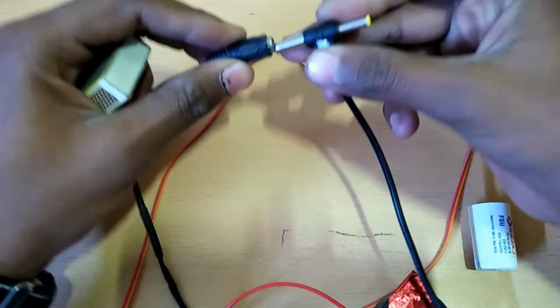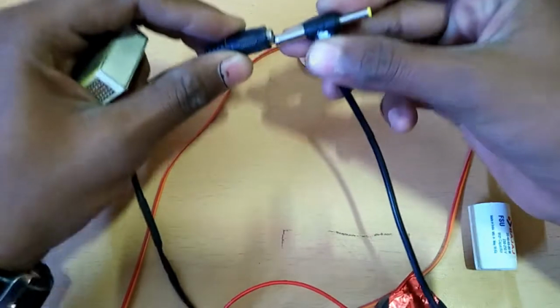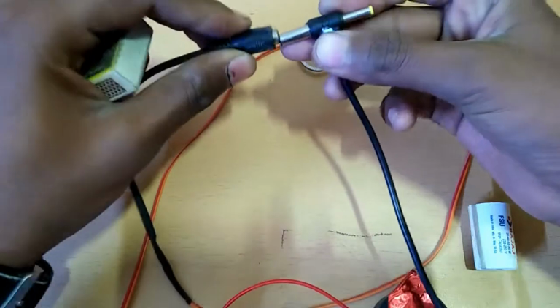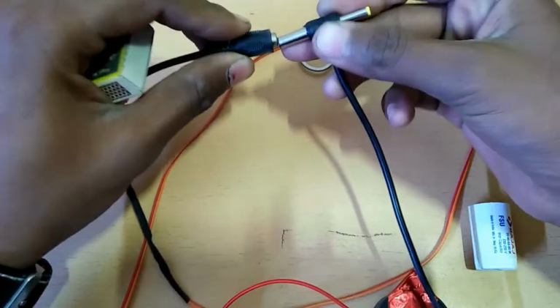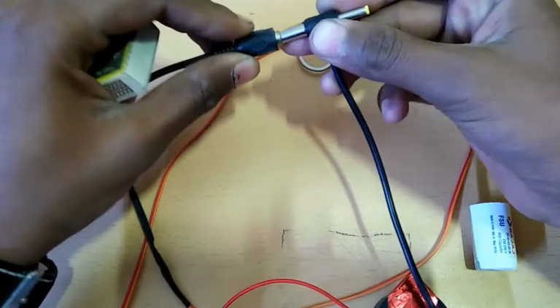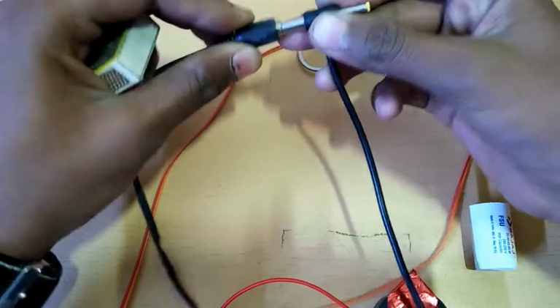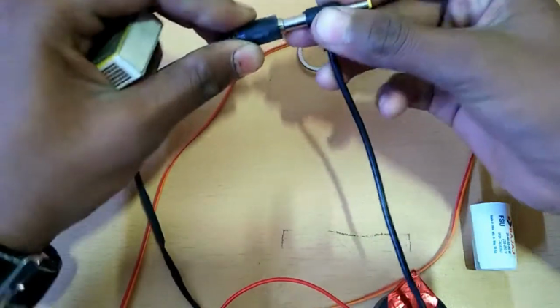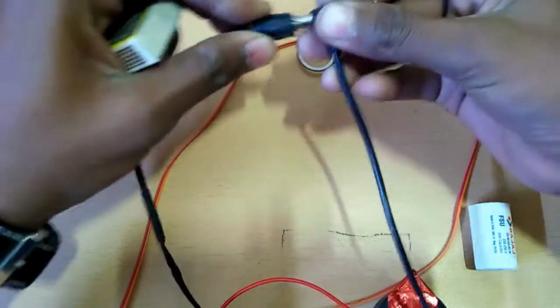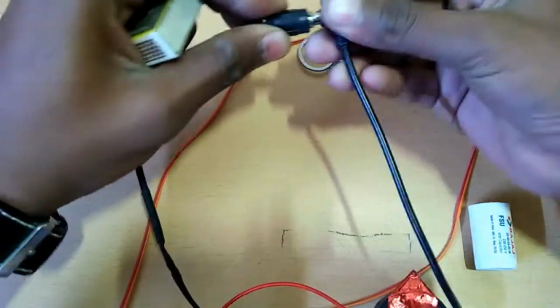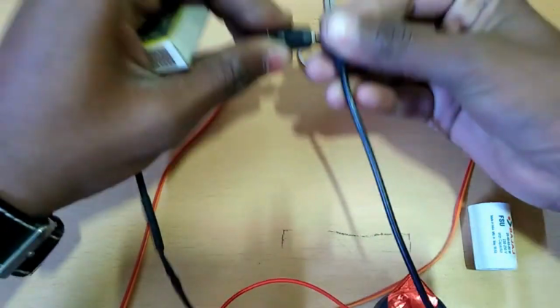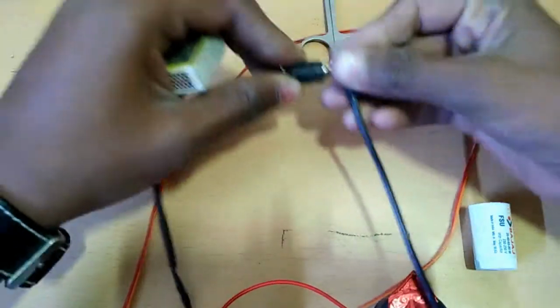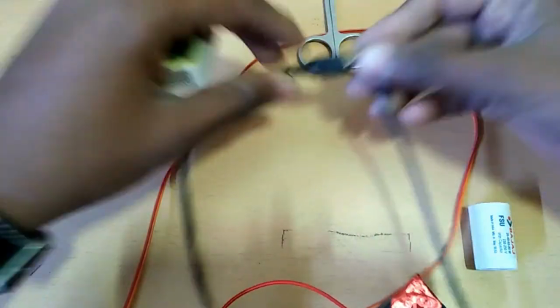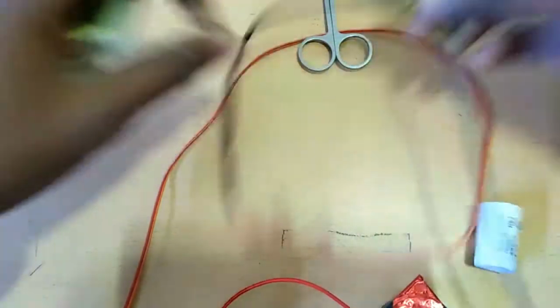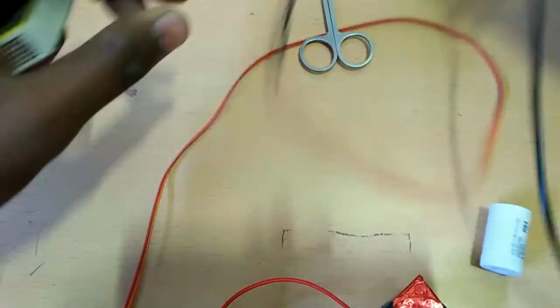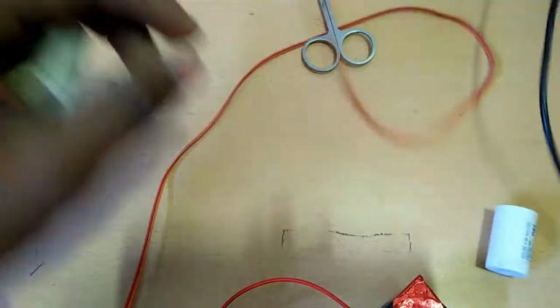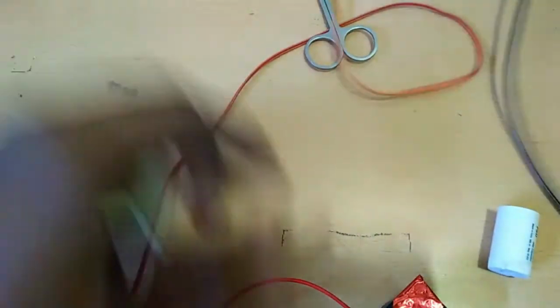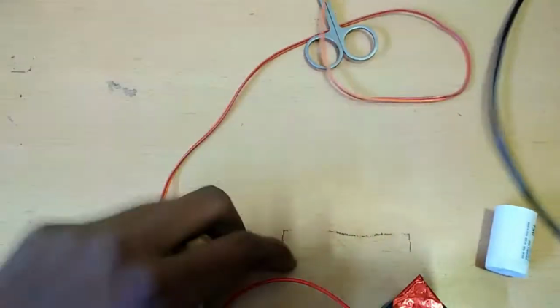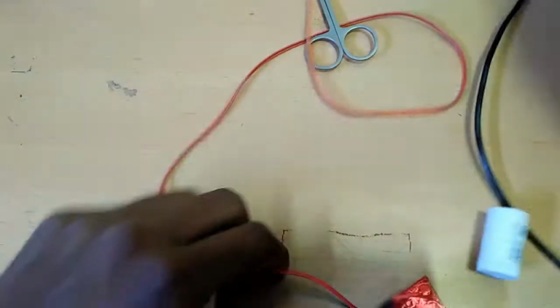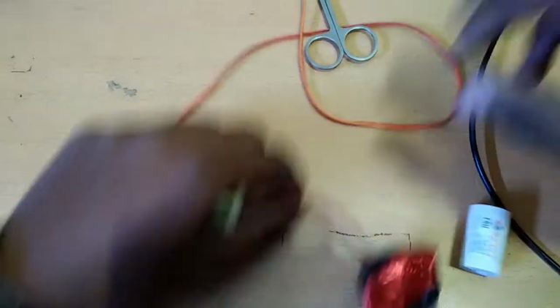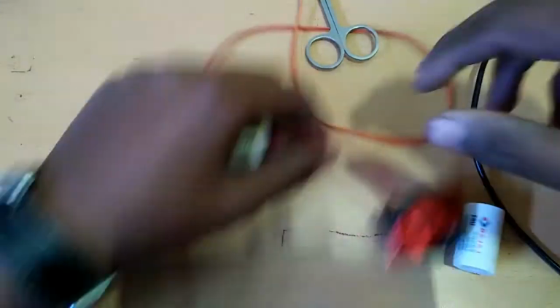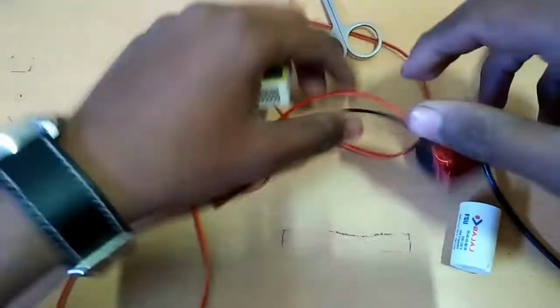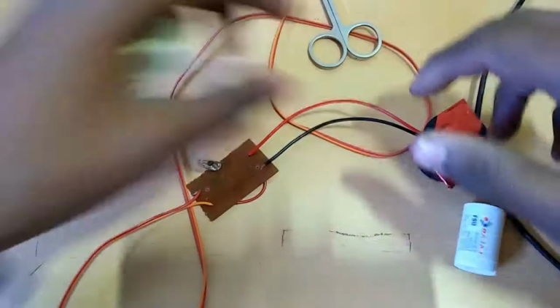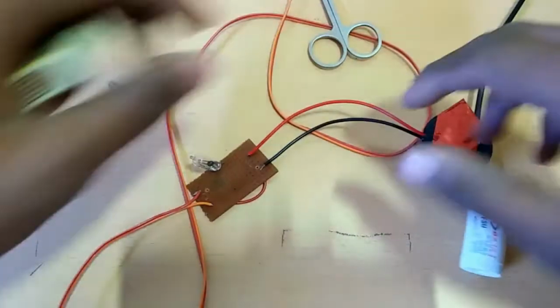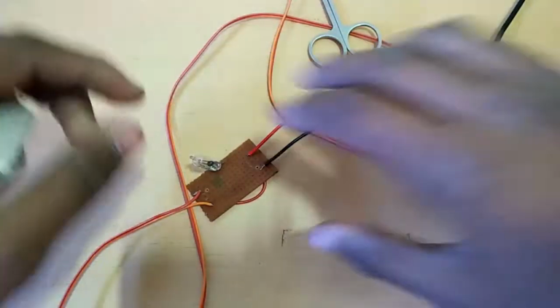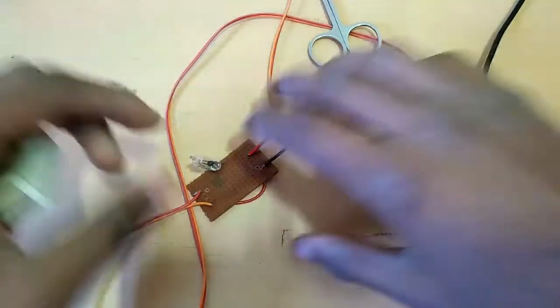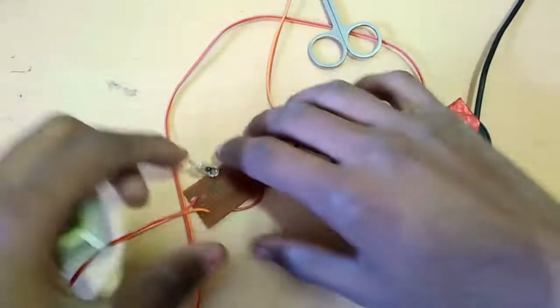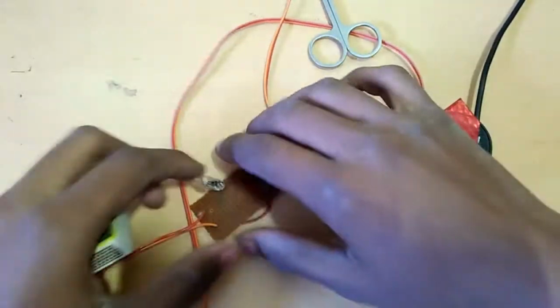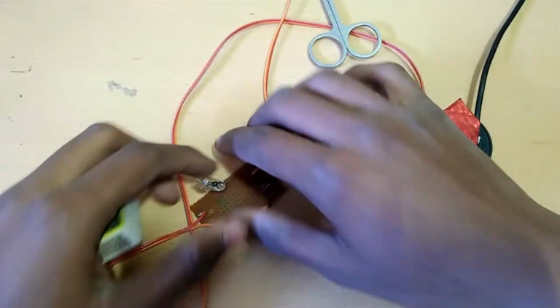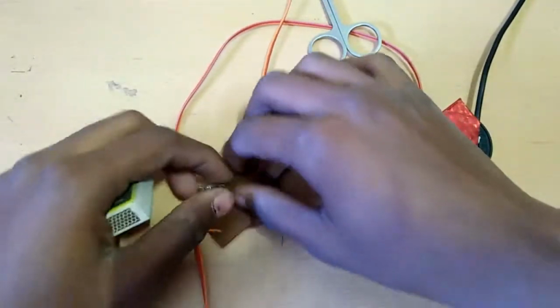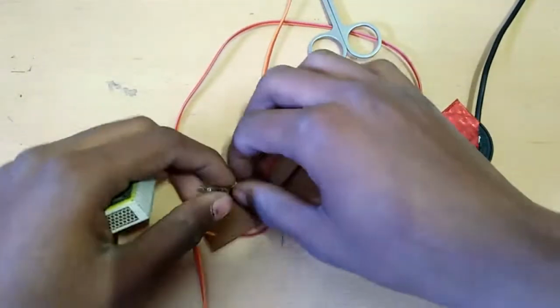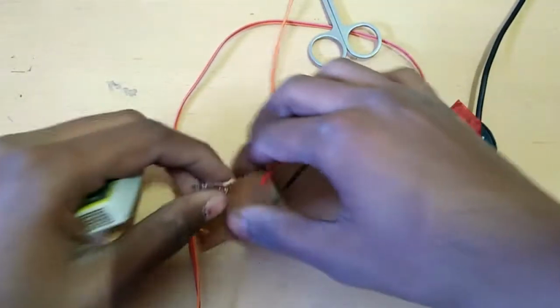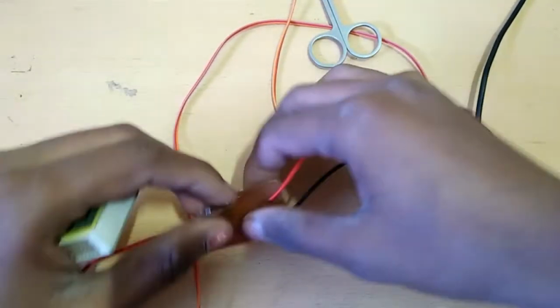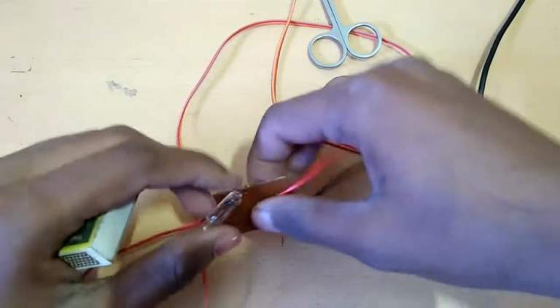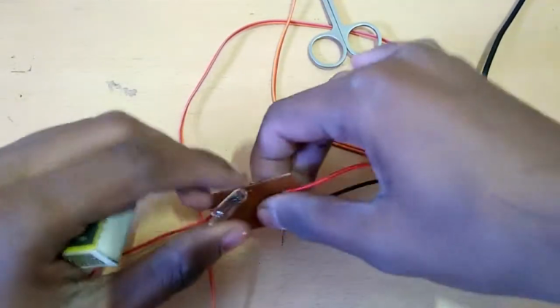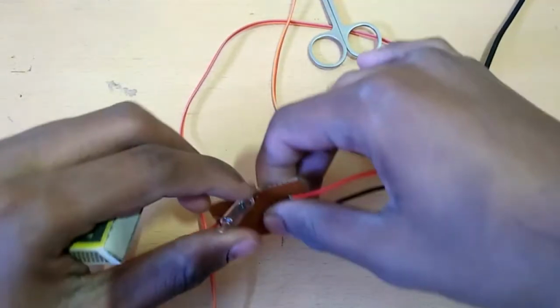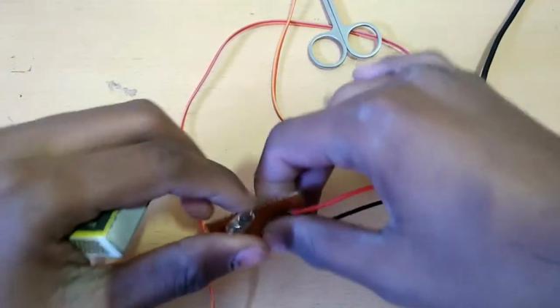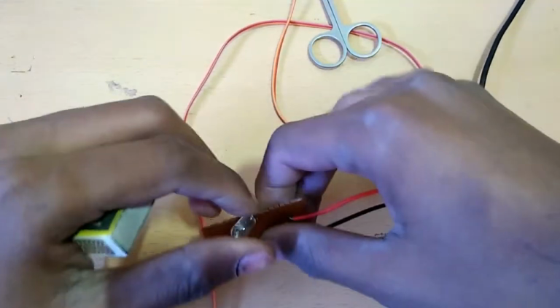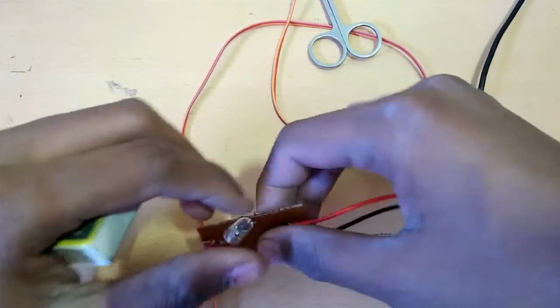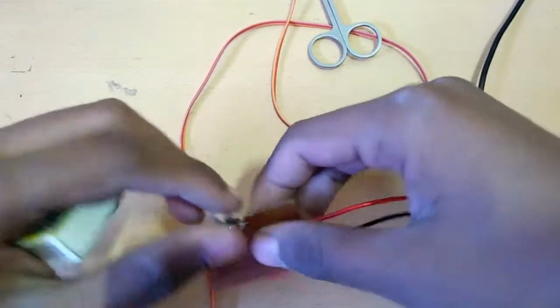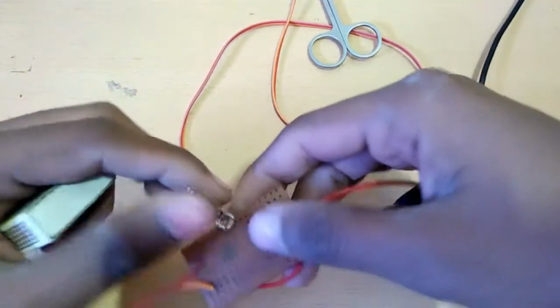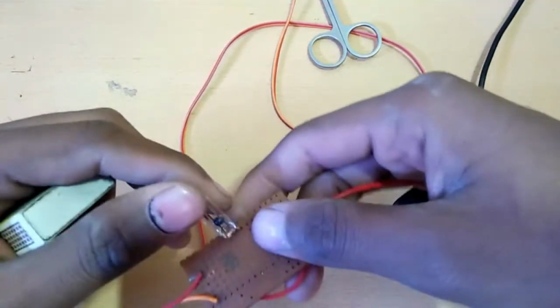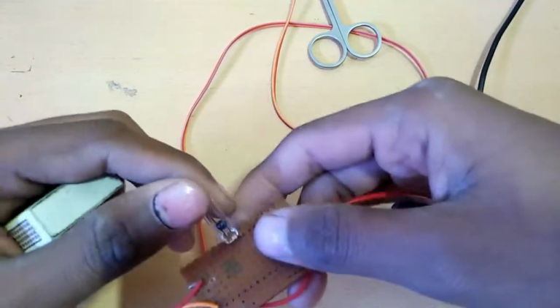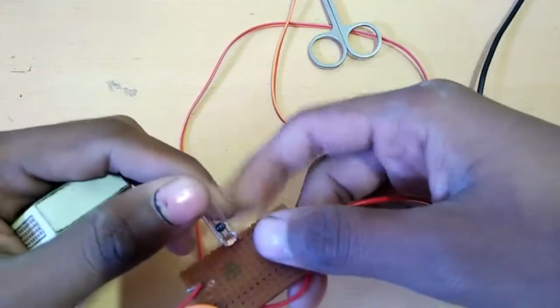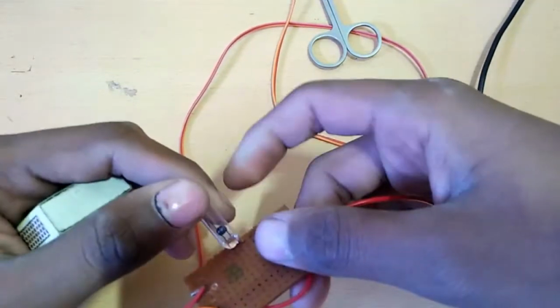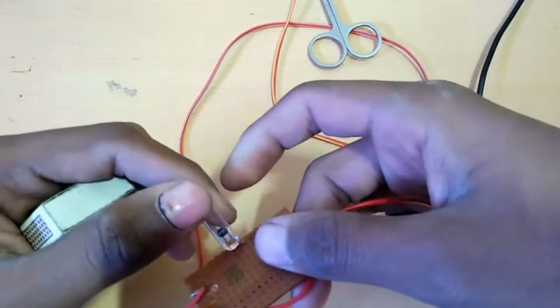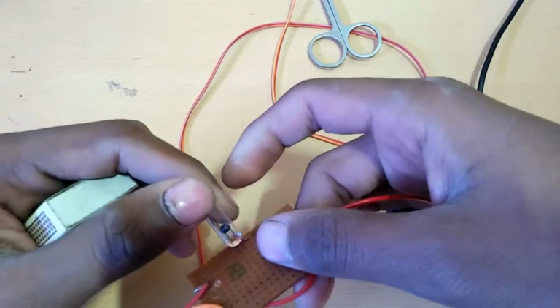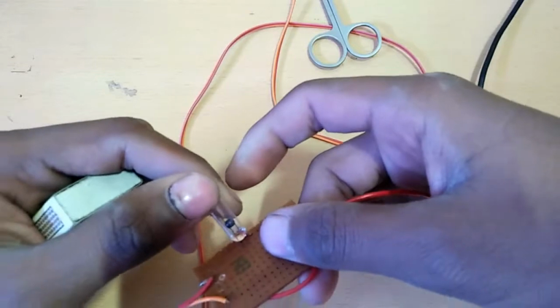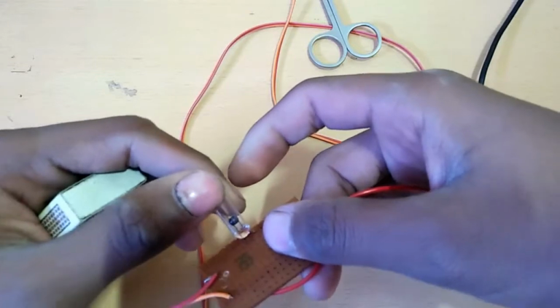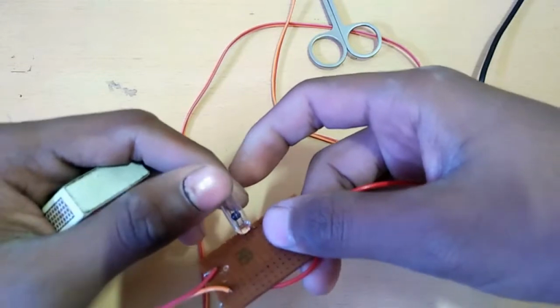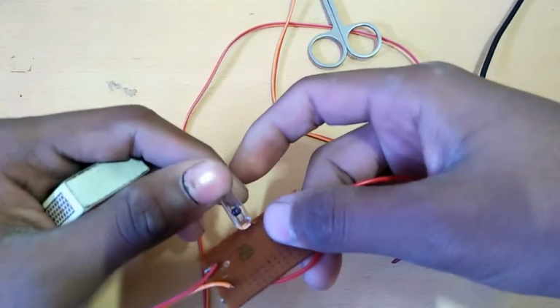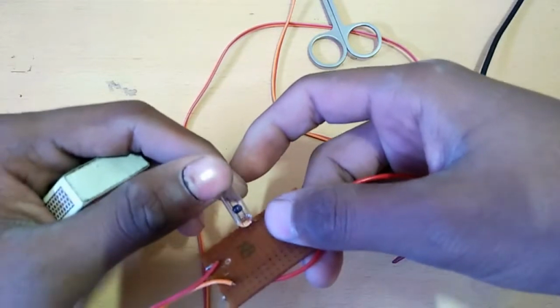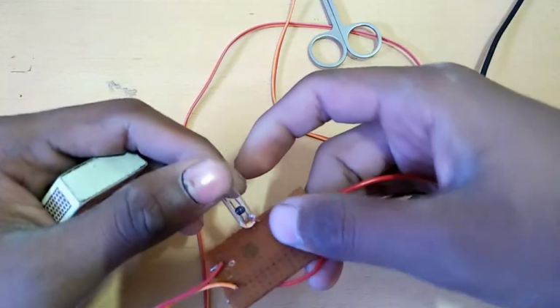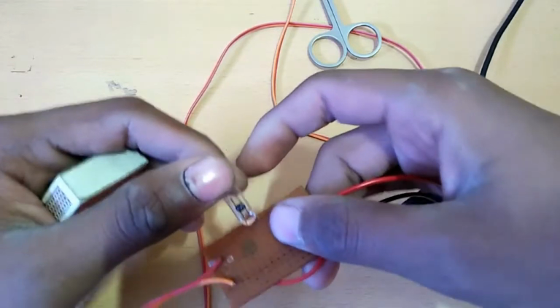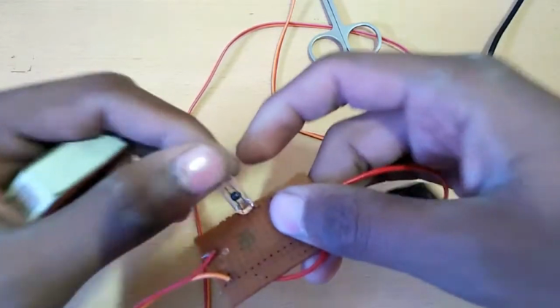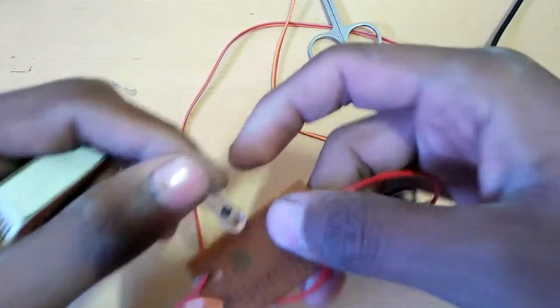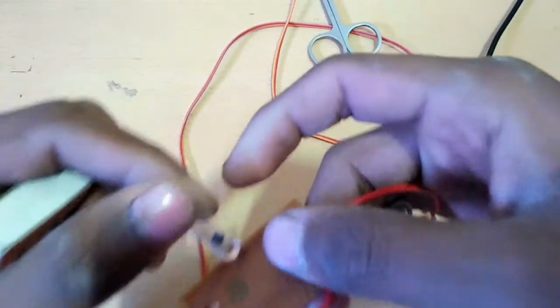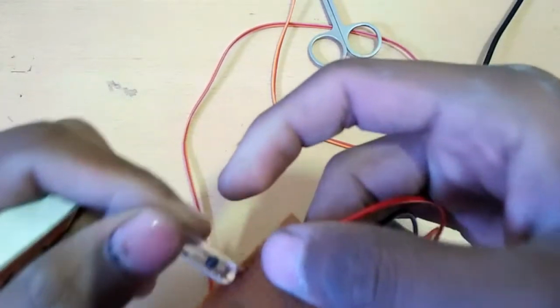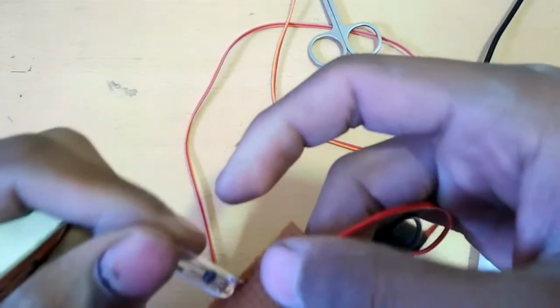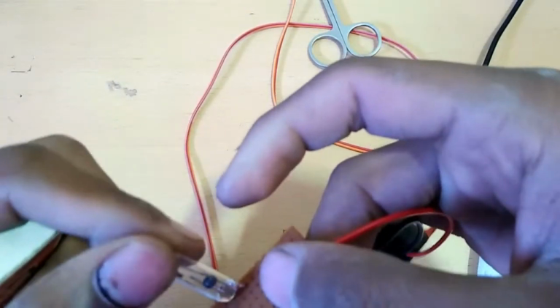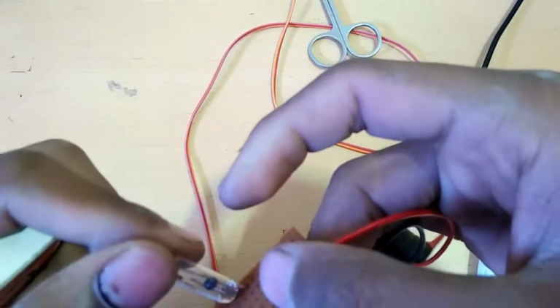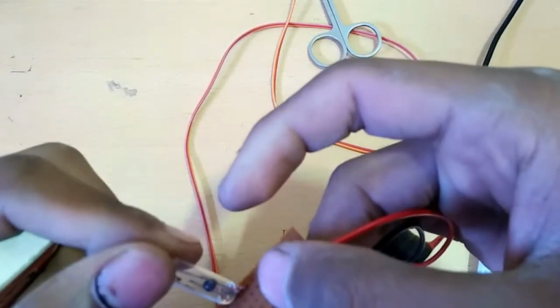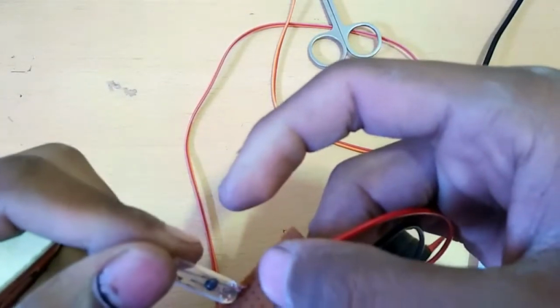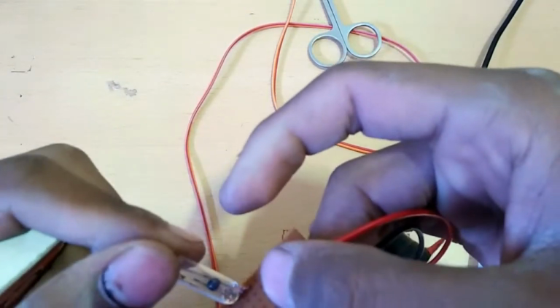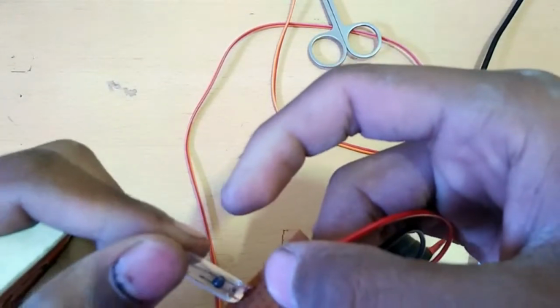Let's test this — connect the power supply and heat the bulb to simulate a fire alarm trigger.